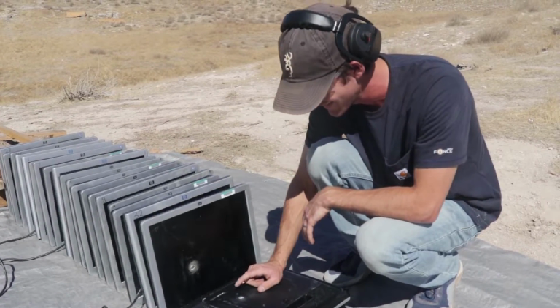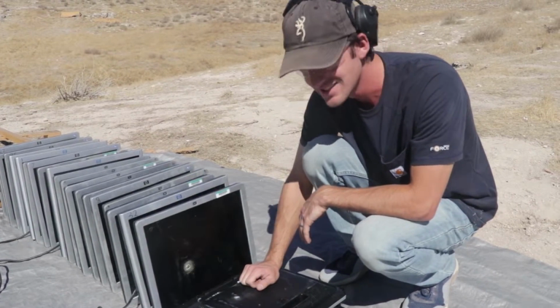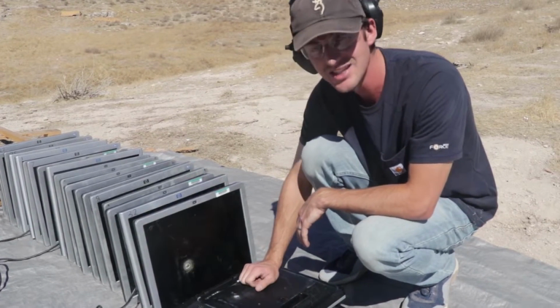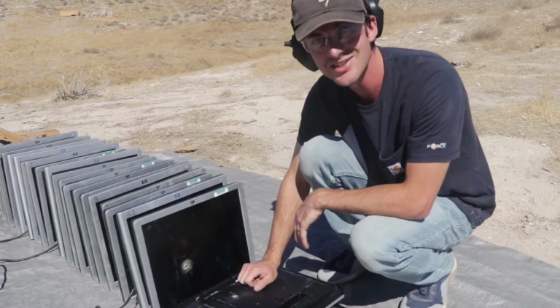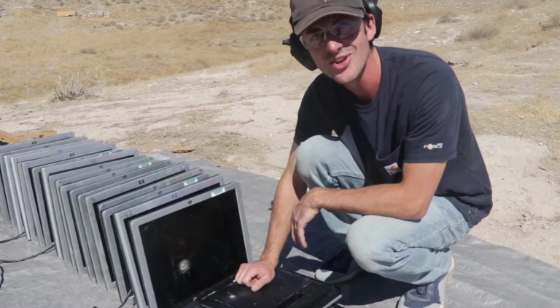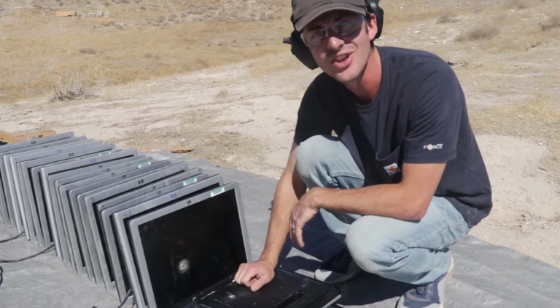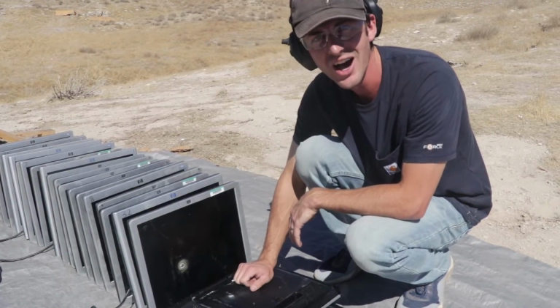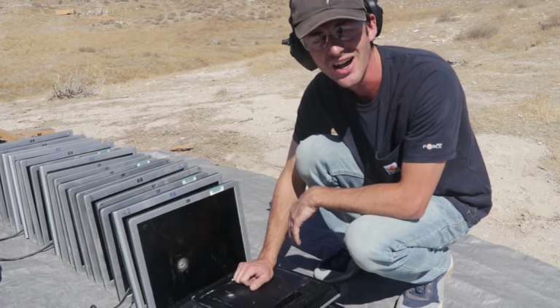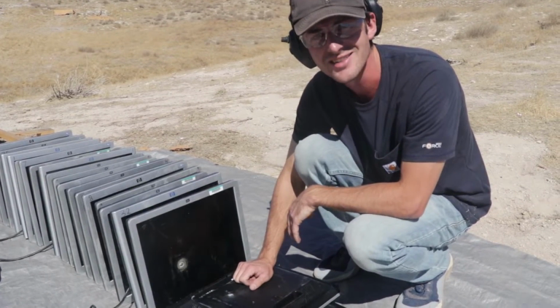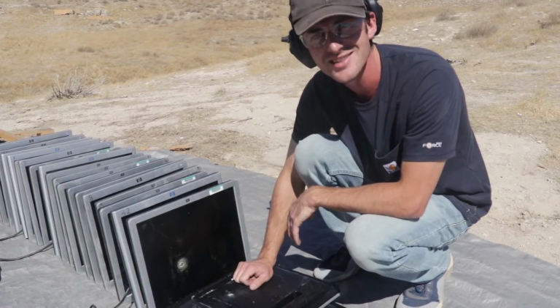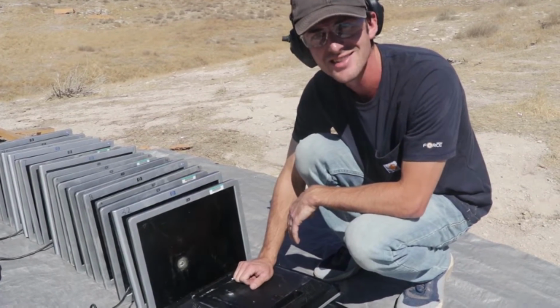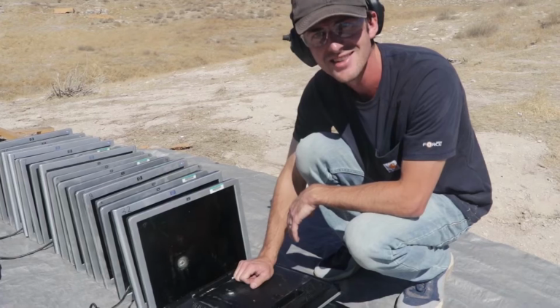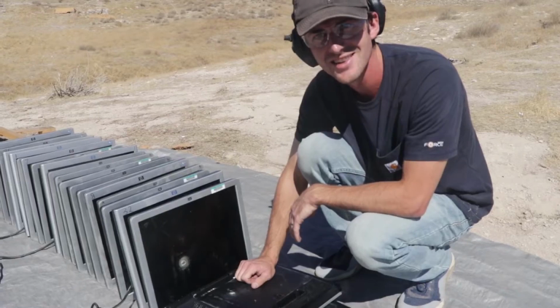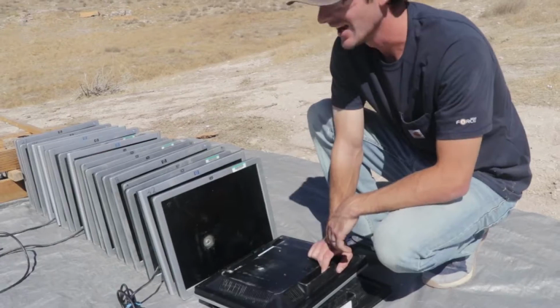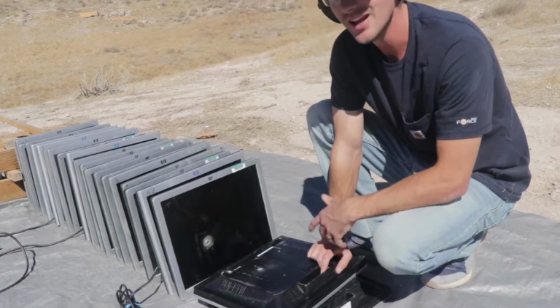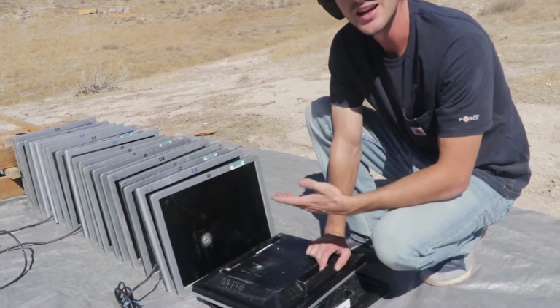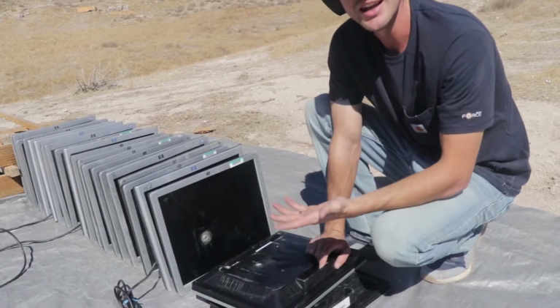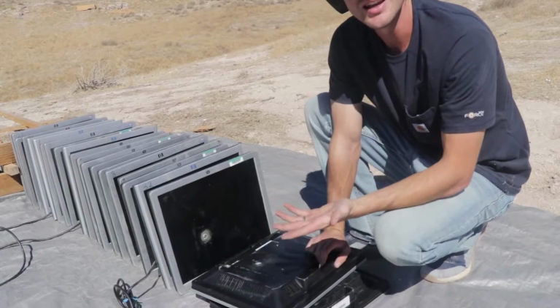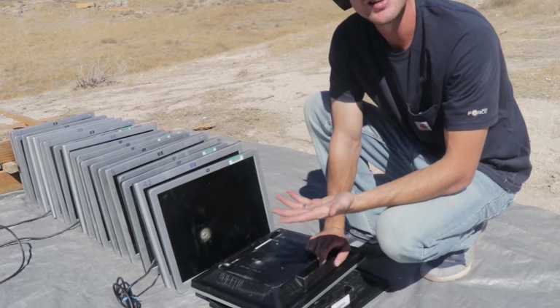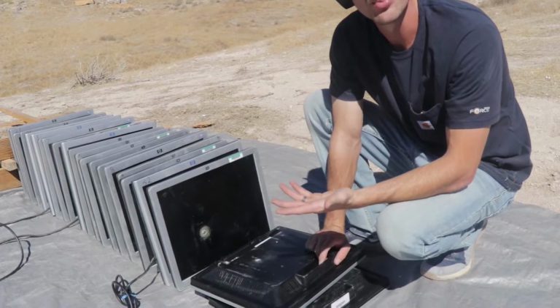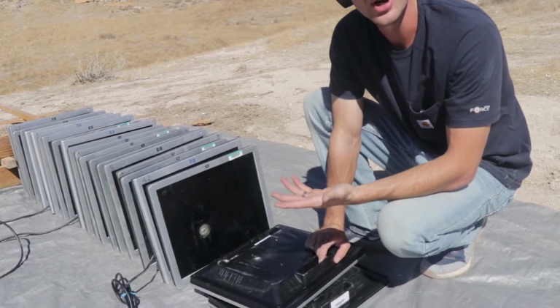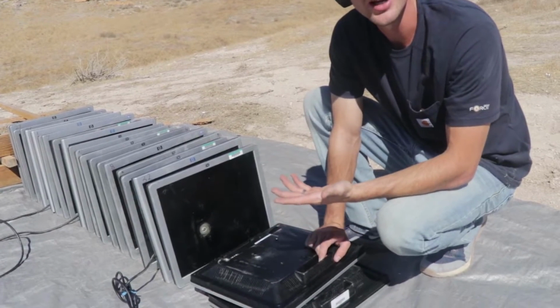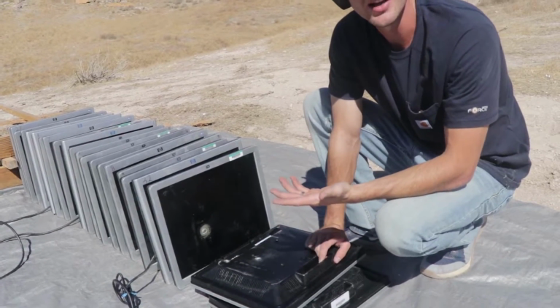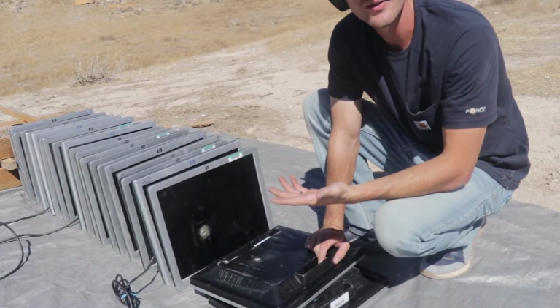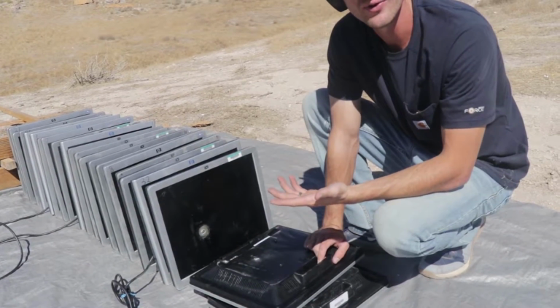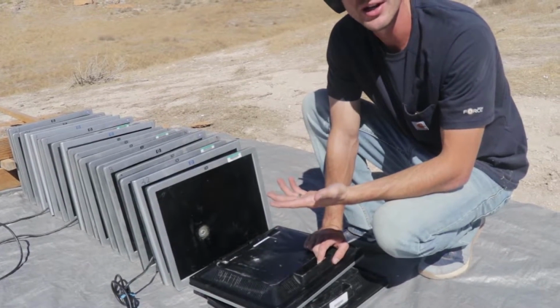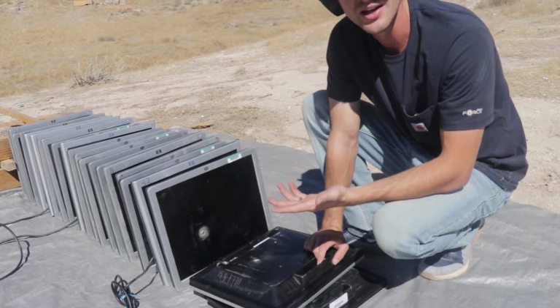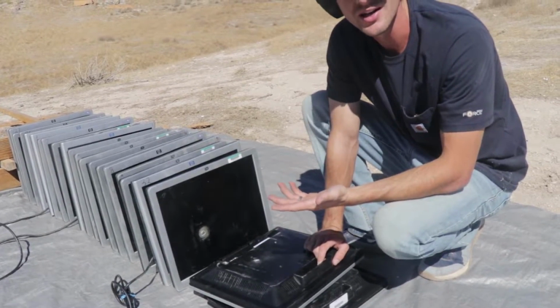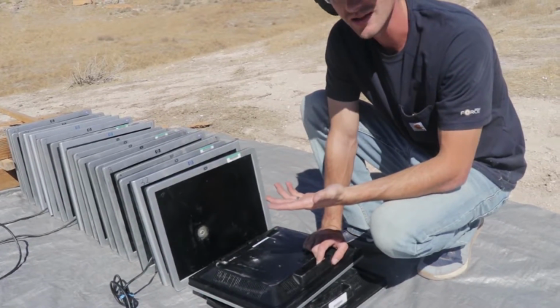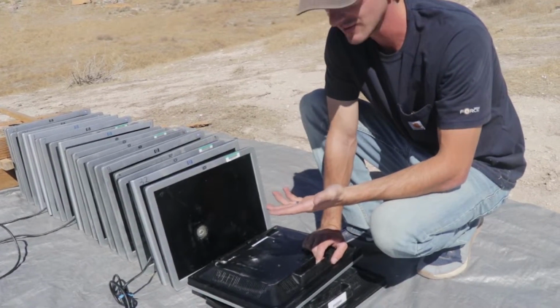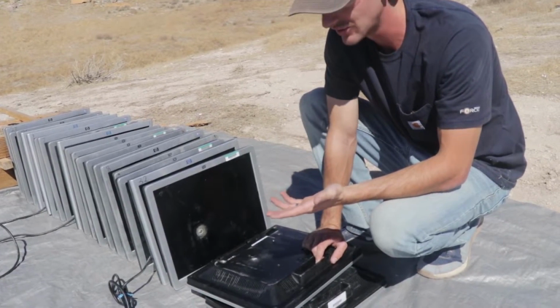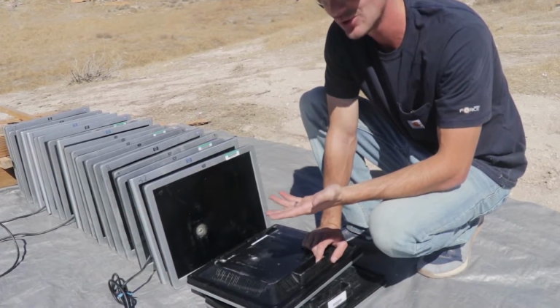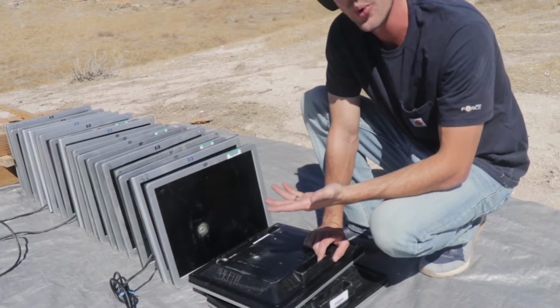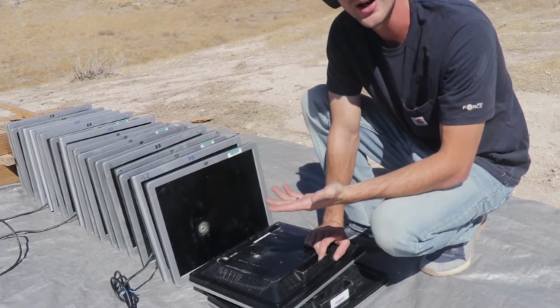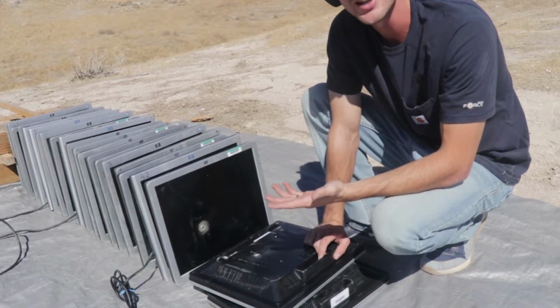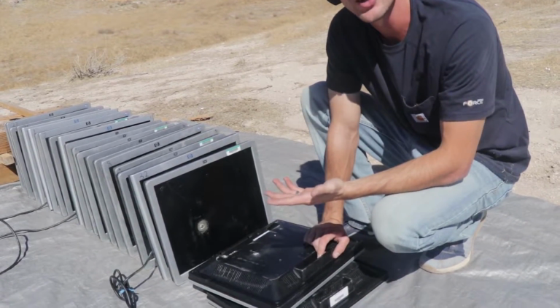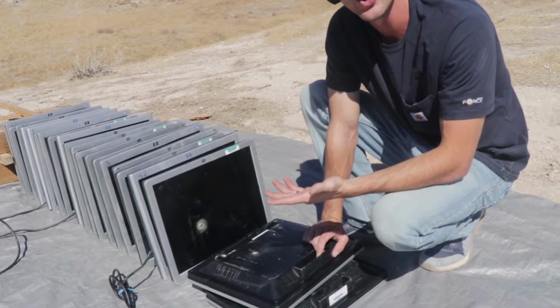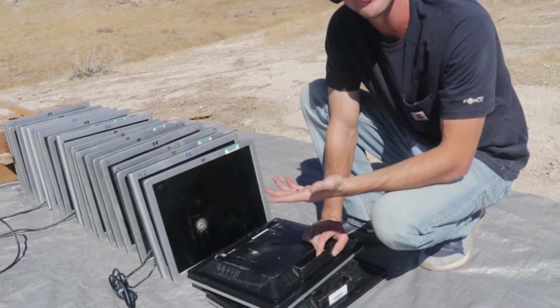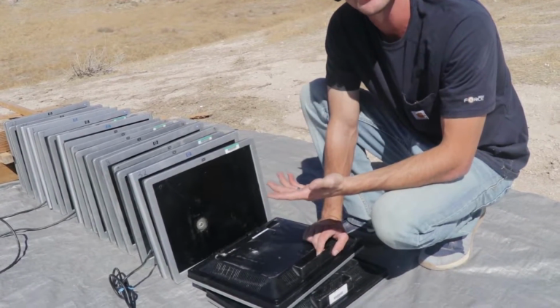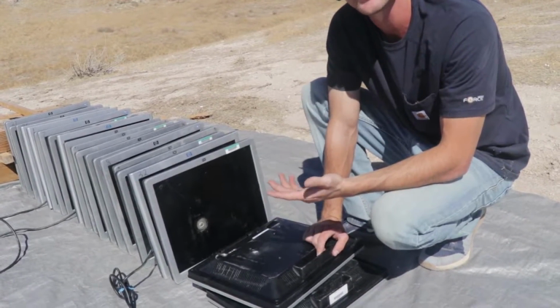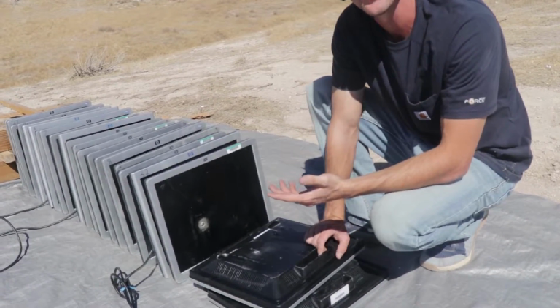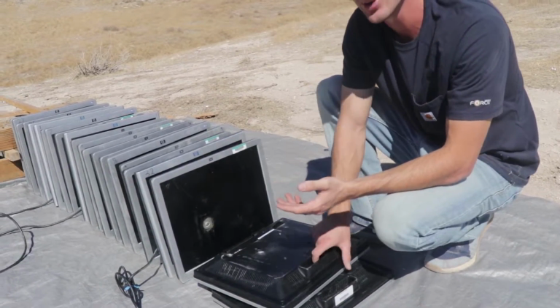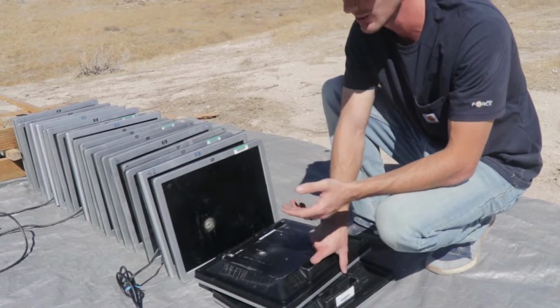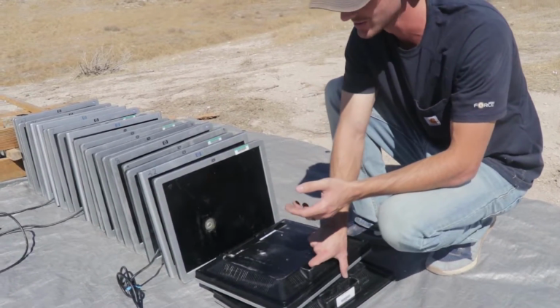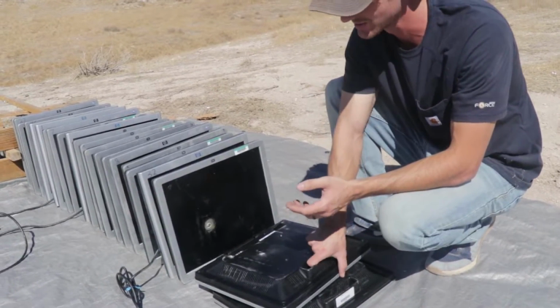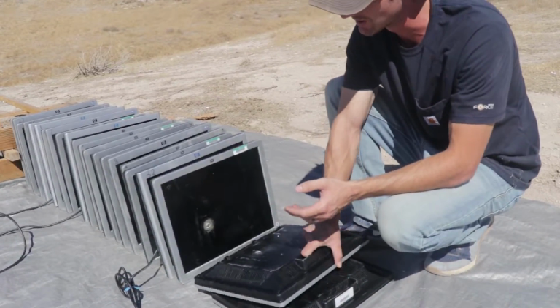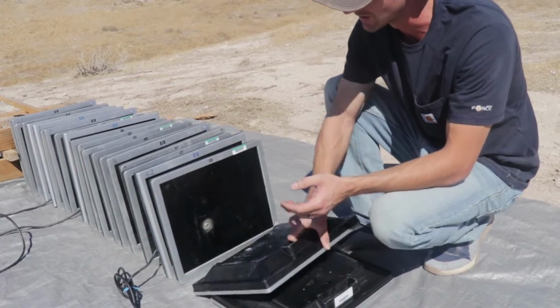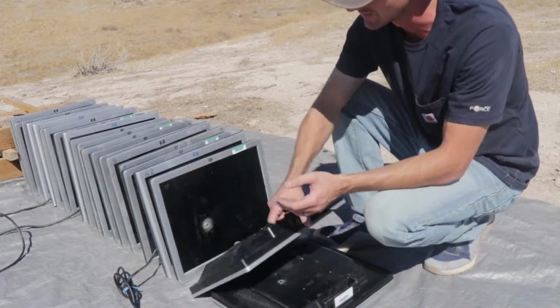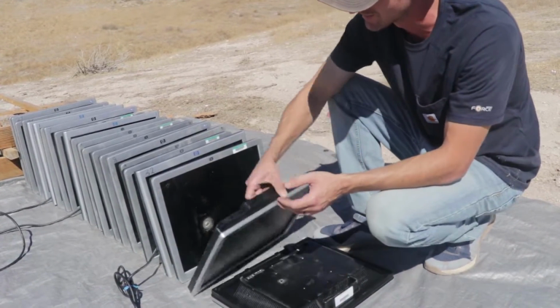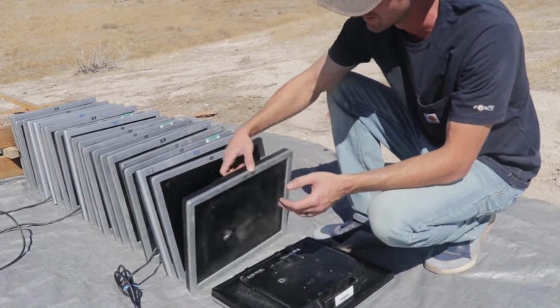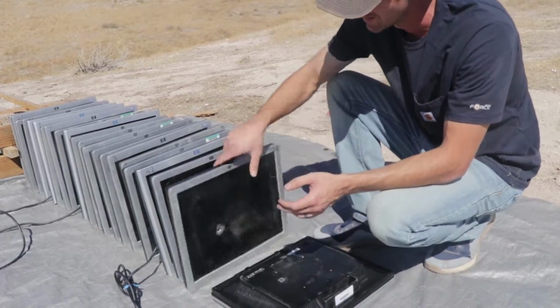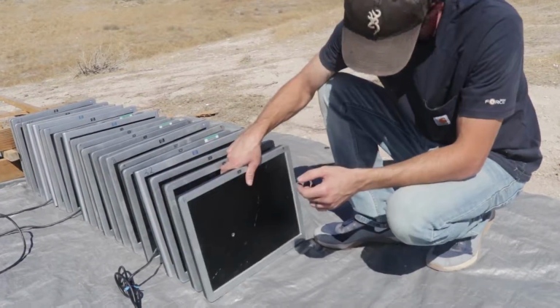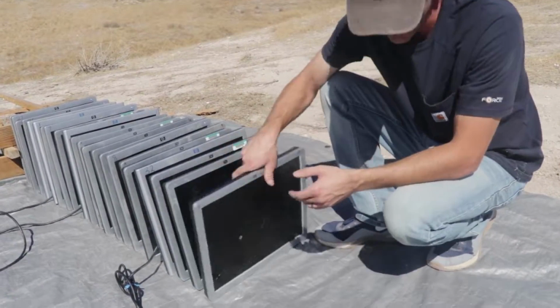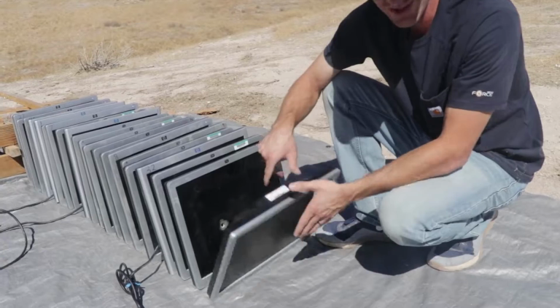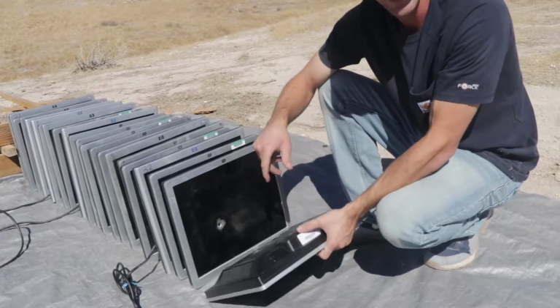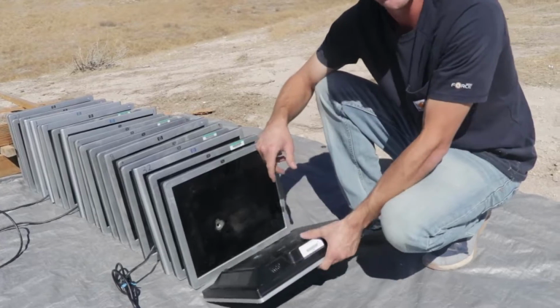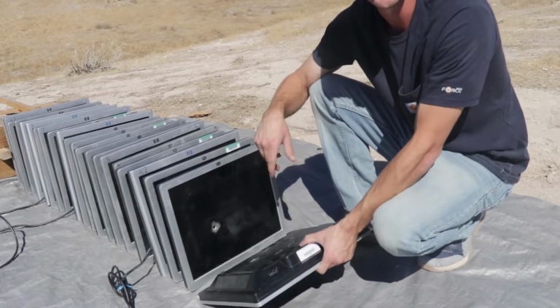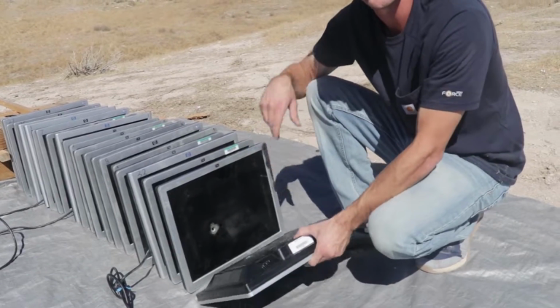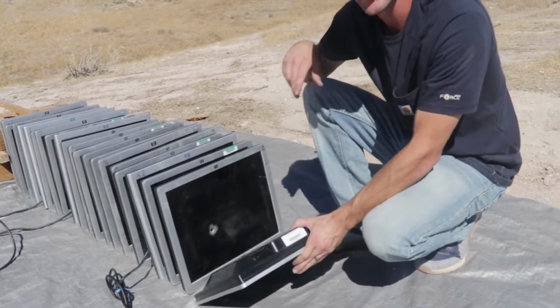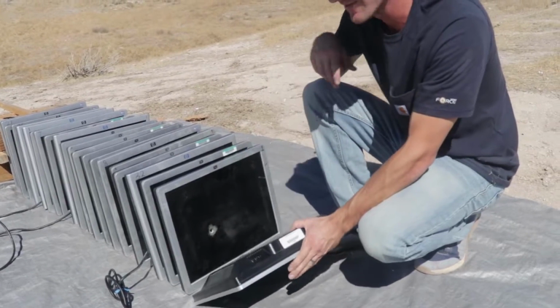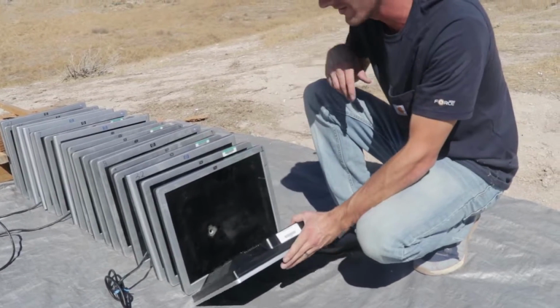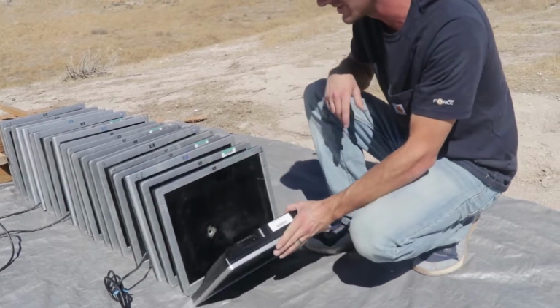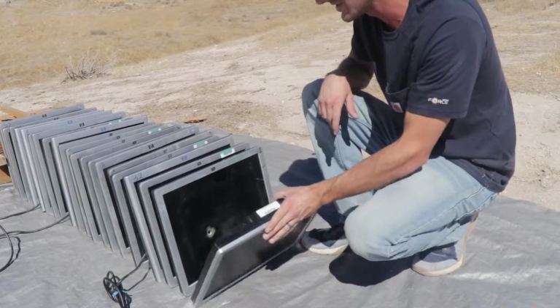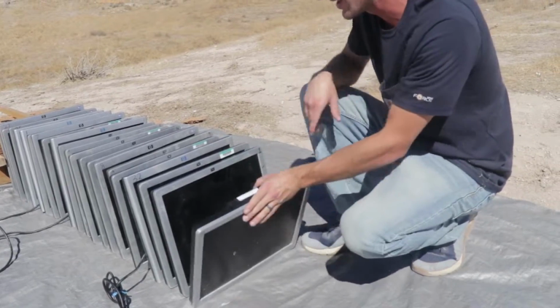These things are nuts. I didn't need to bring 22 of these computer screens — that's the craziest thing I've ever seen.